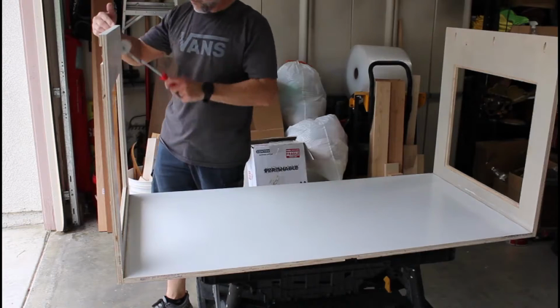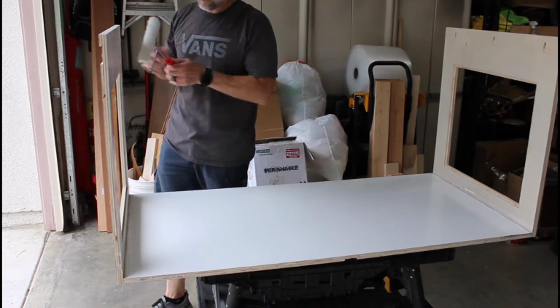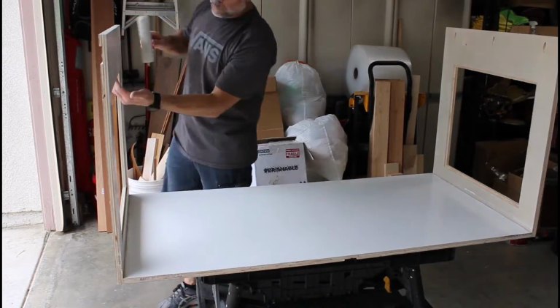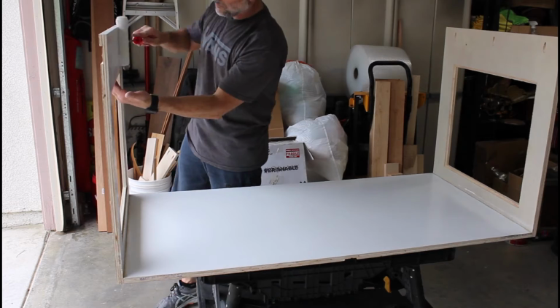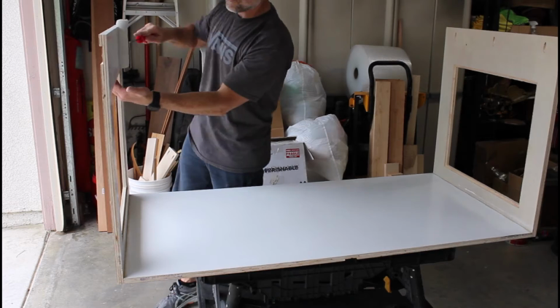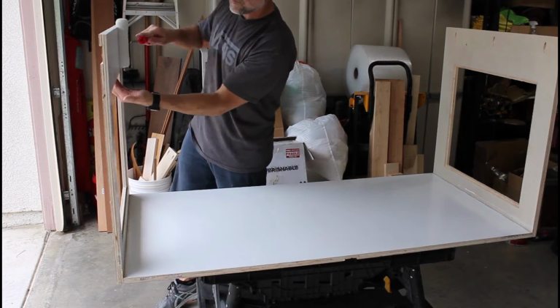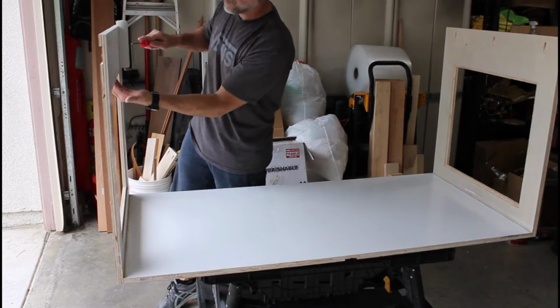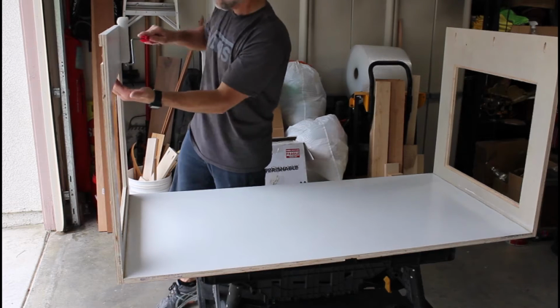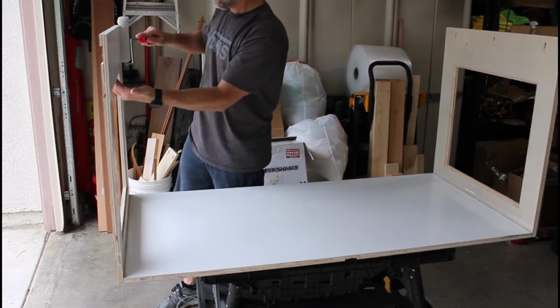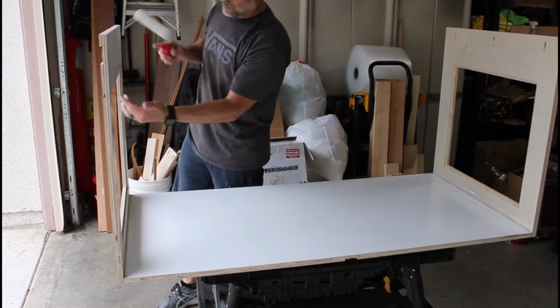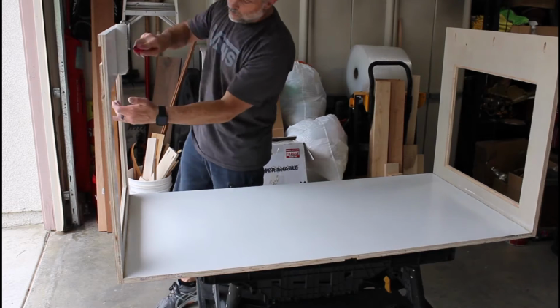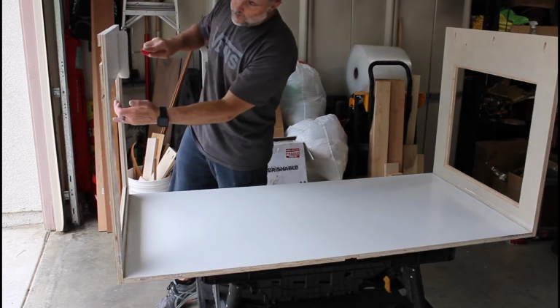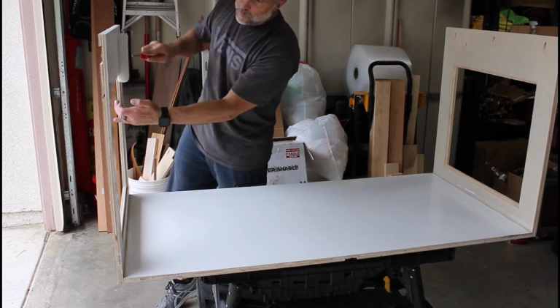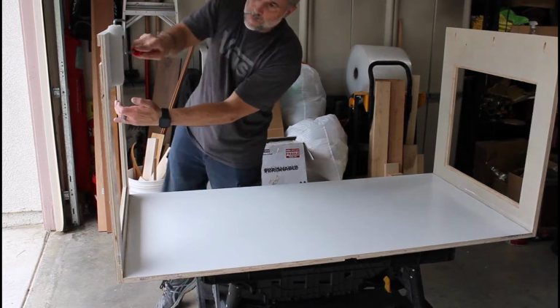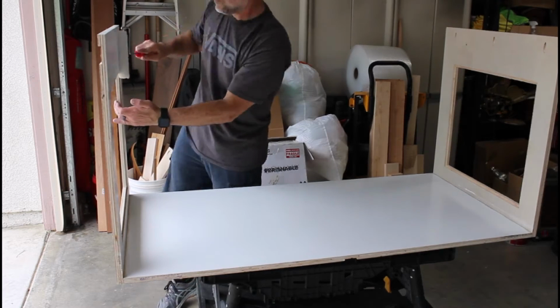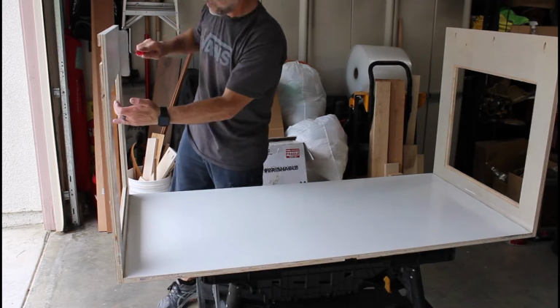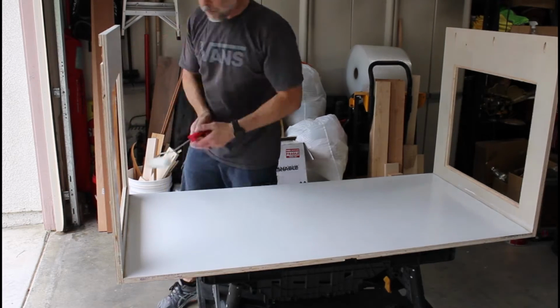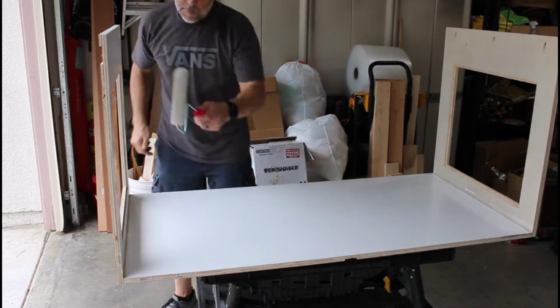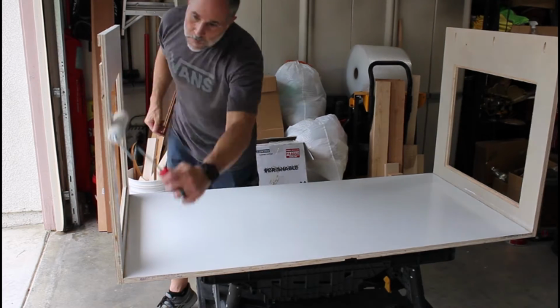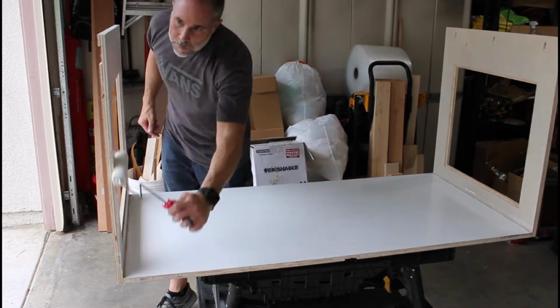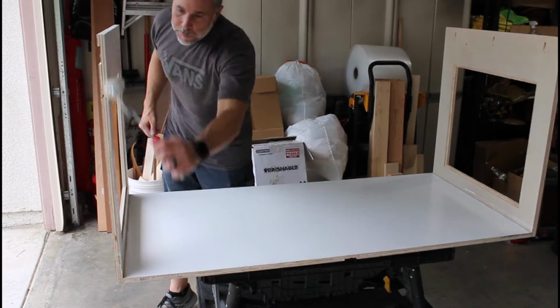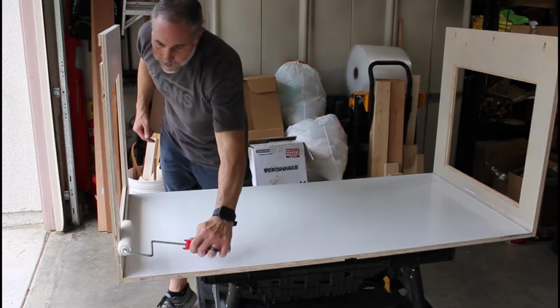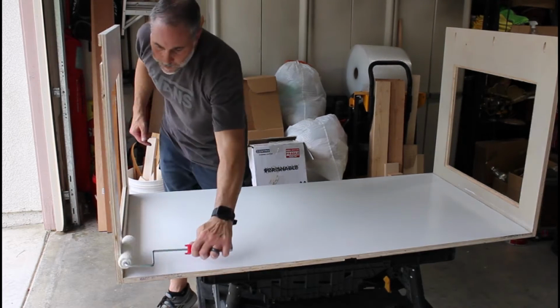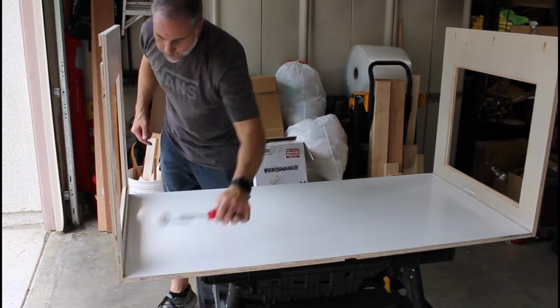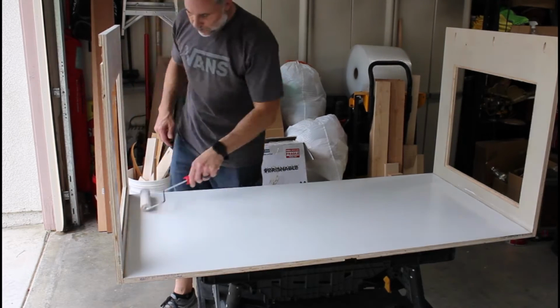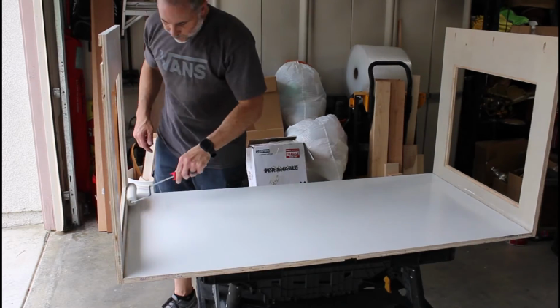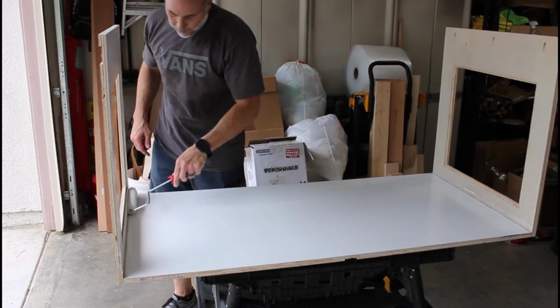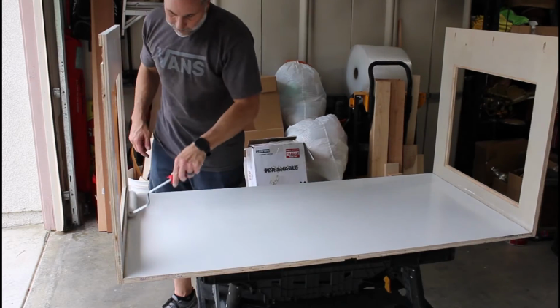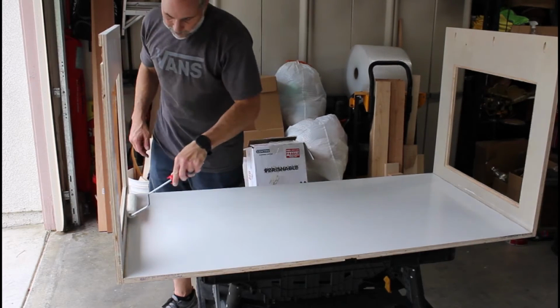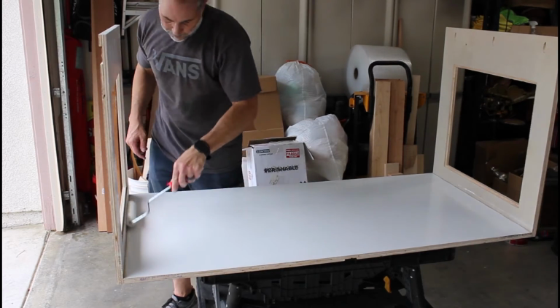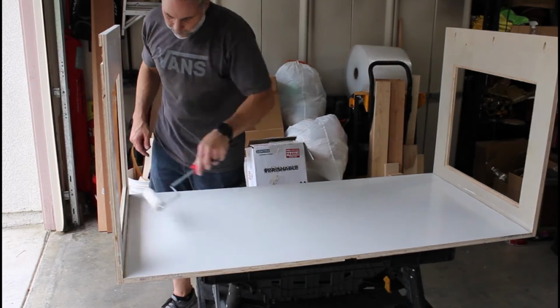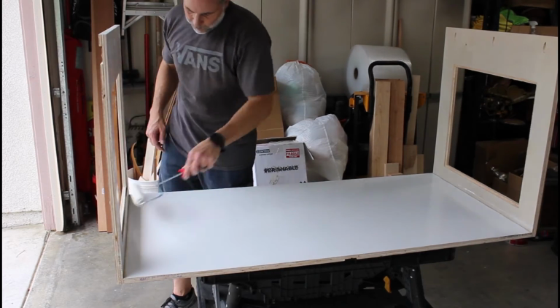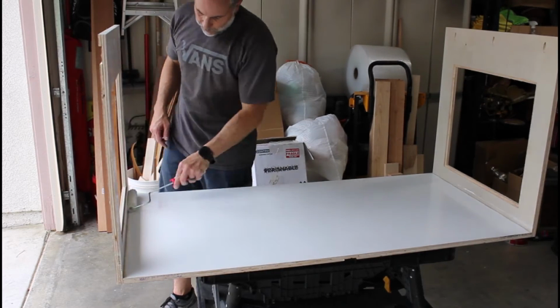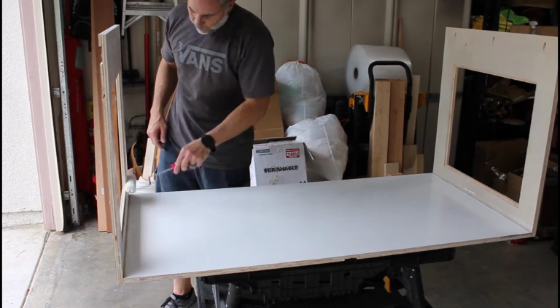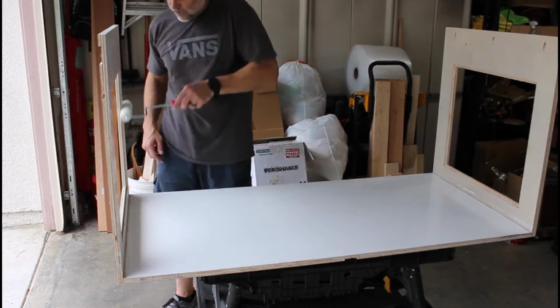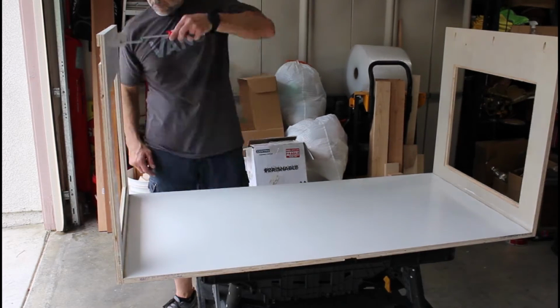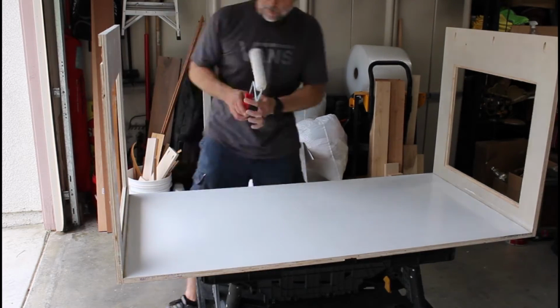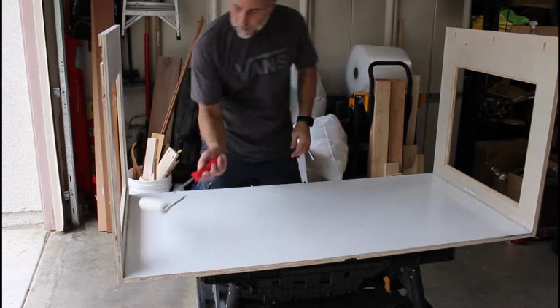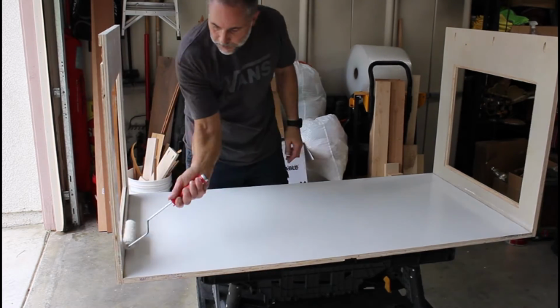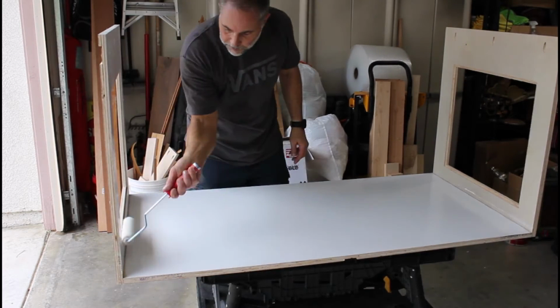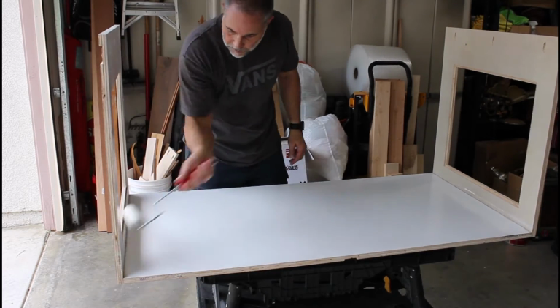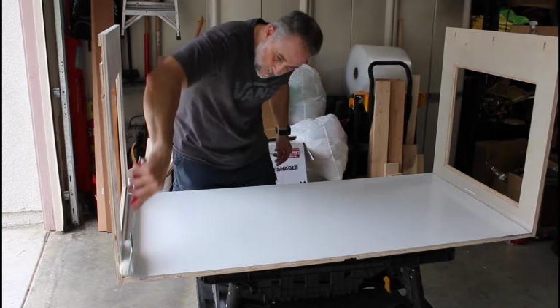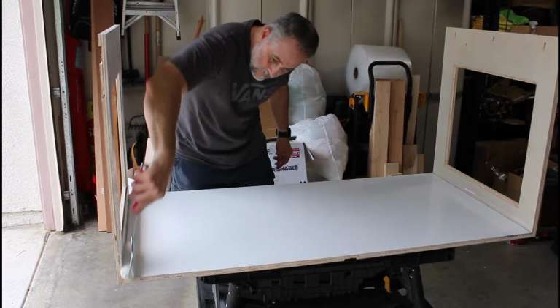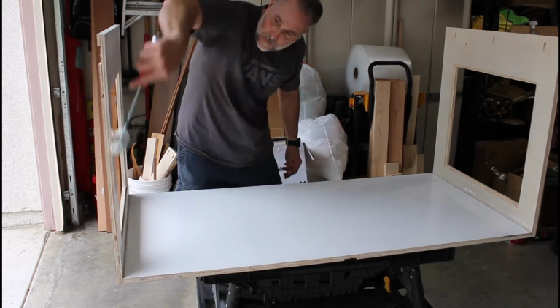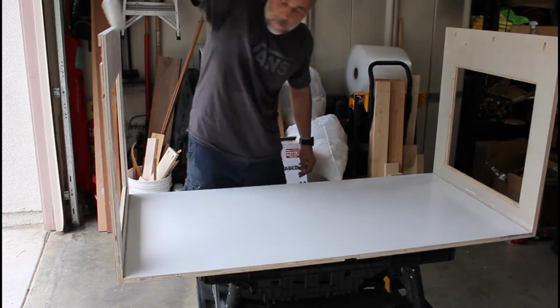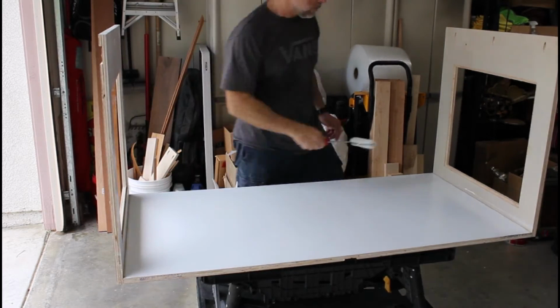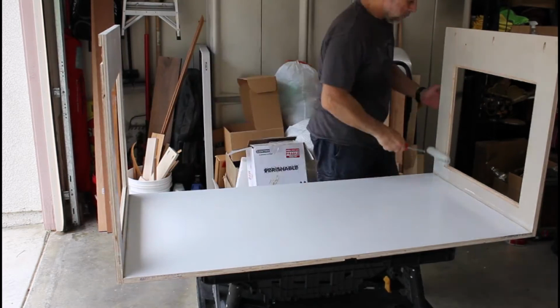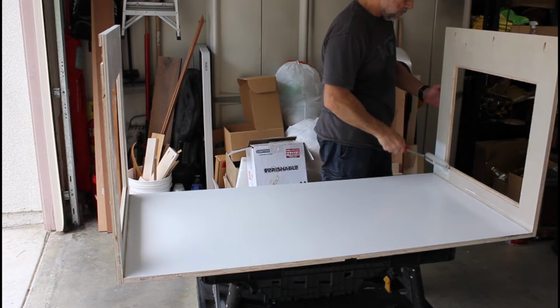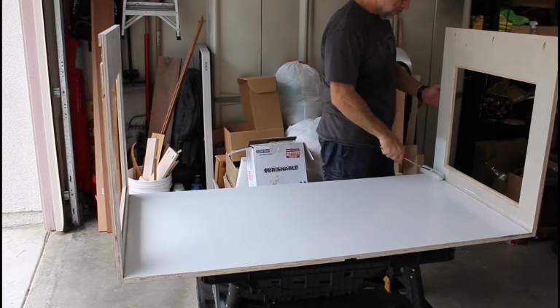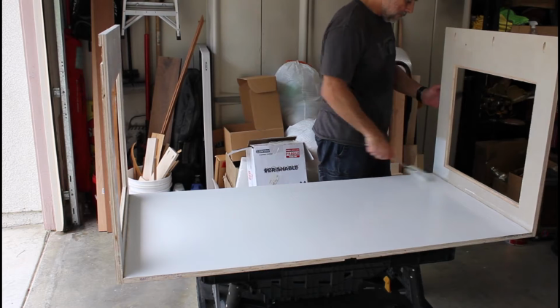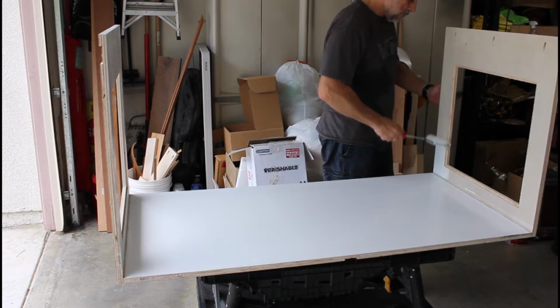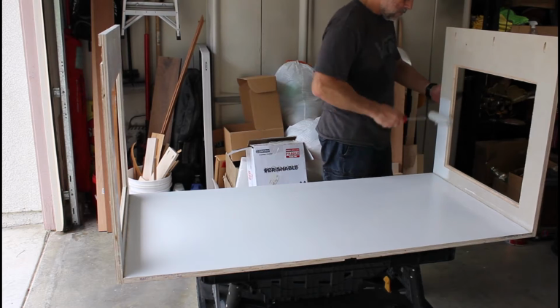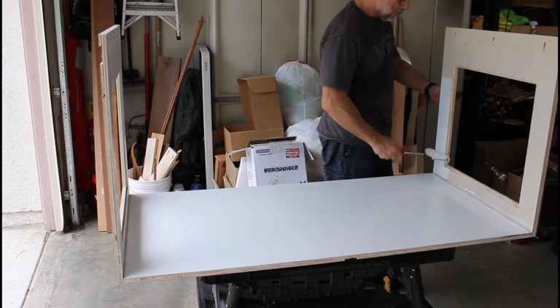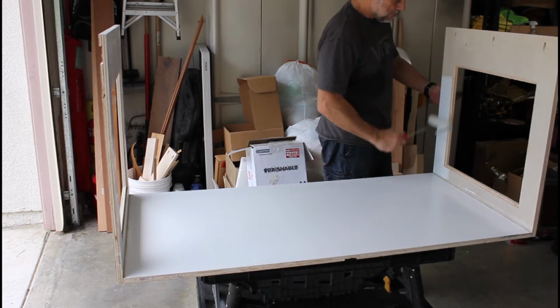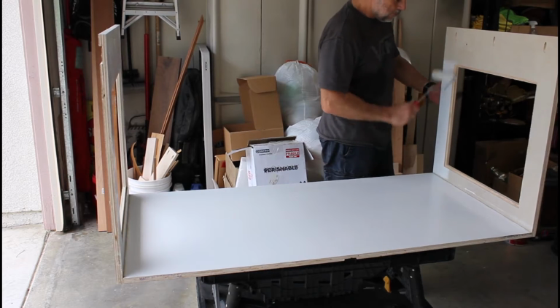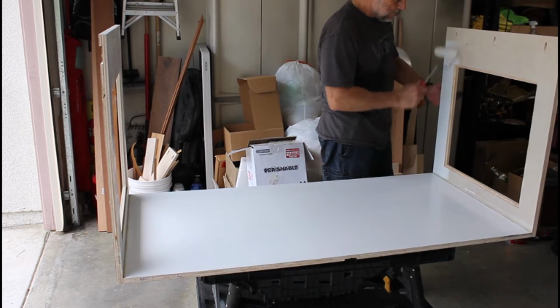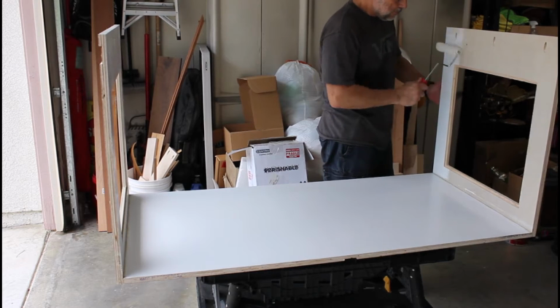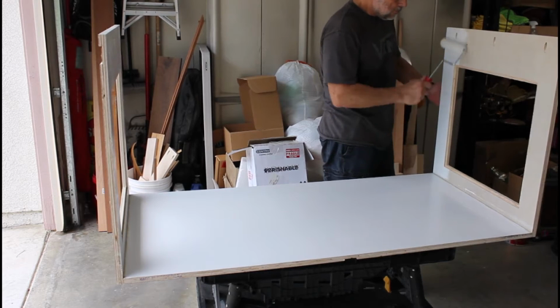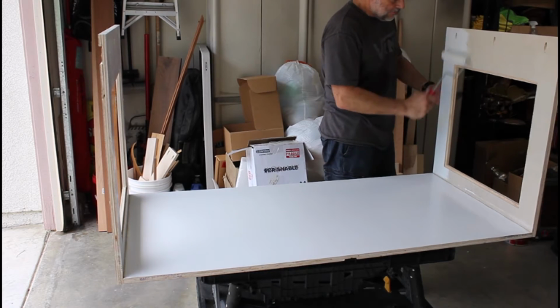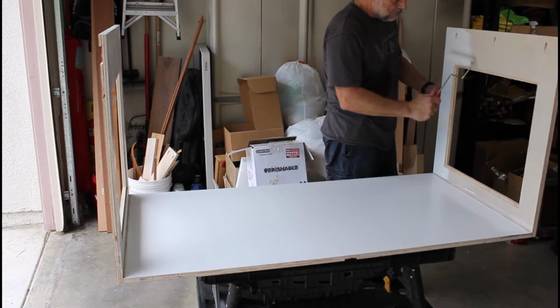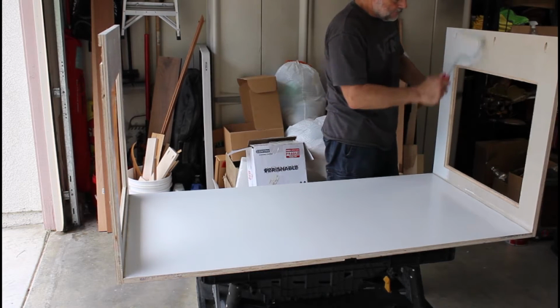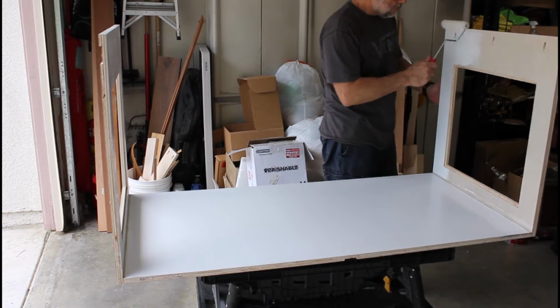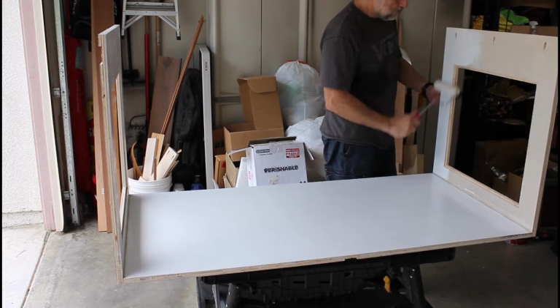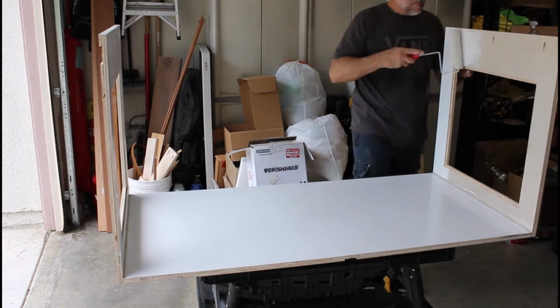I decided to paint the interior of the enclosure gloss white. I think this looks the cleanest and will do a great job at reflecting the interior lights.